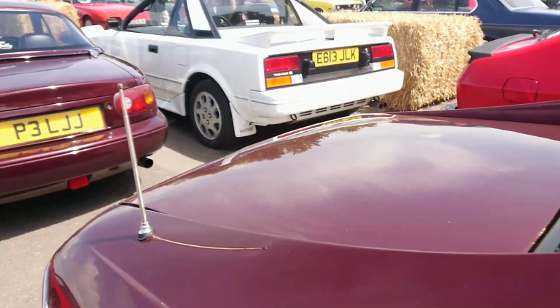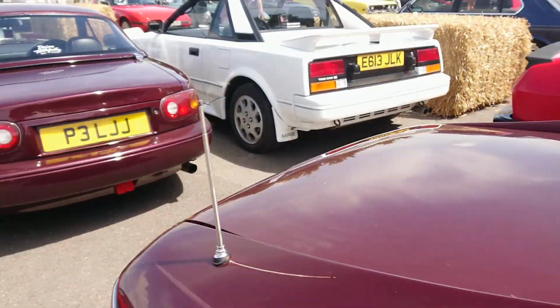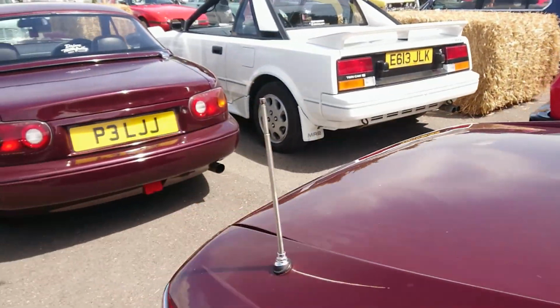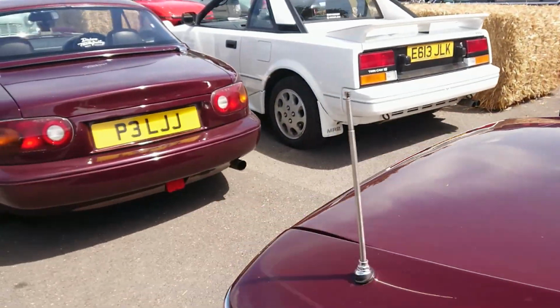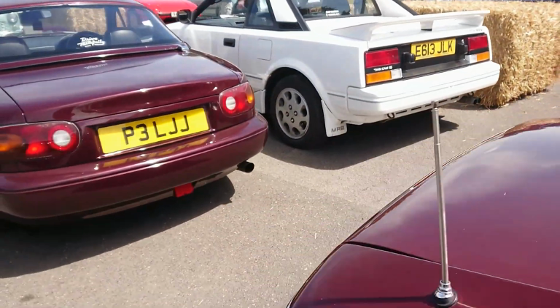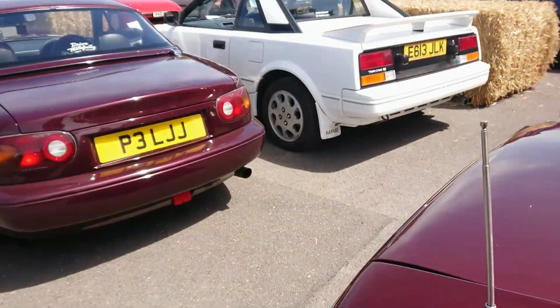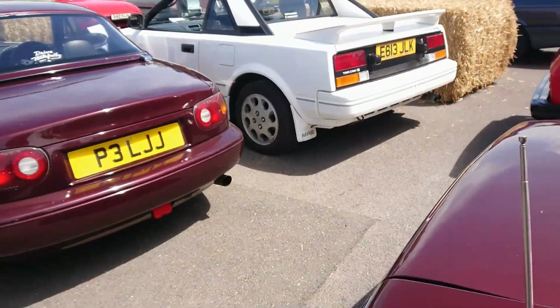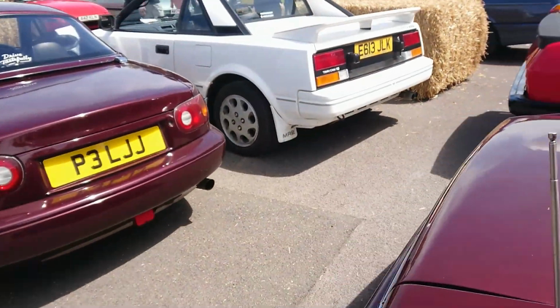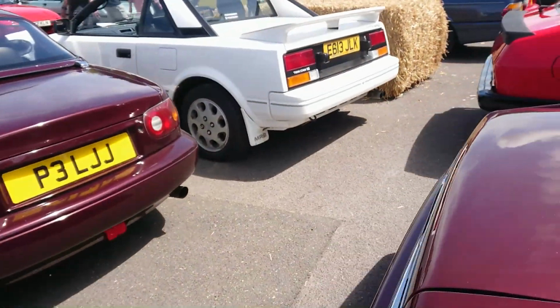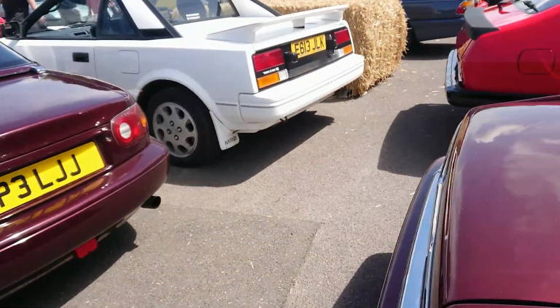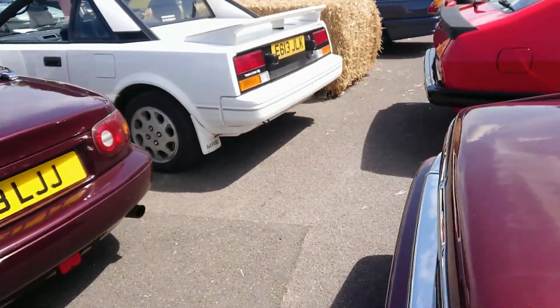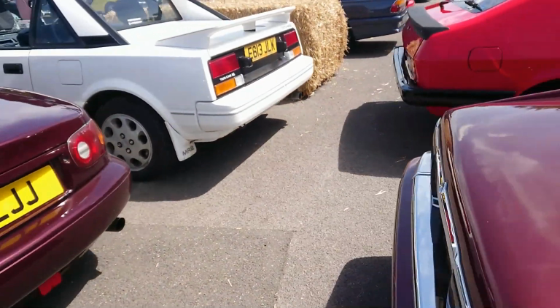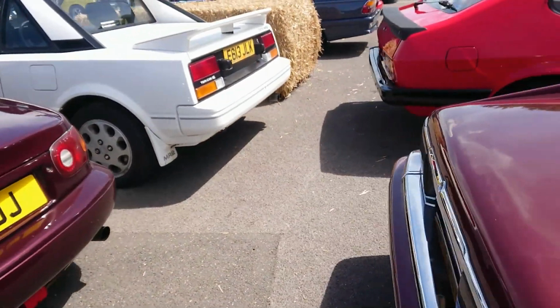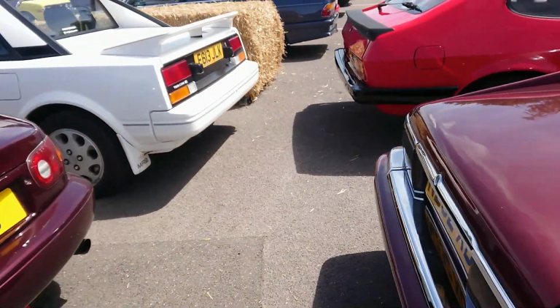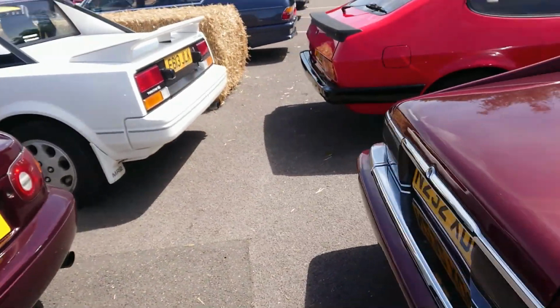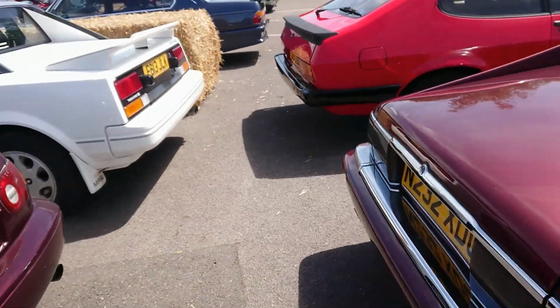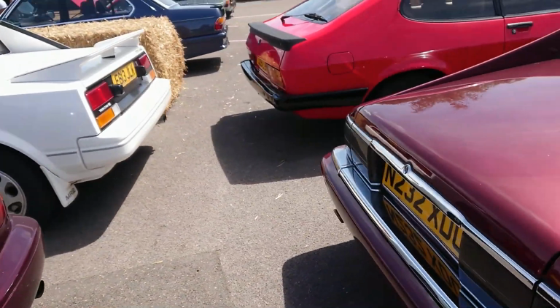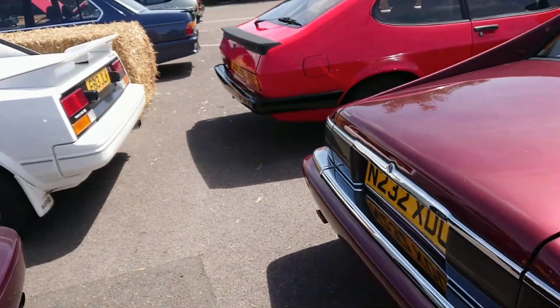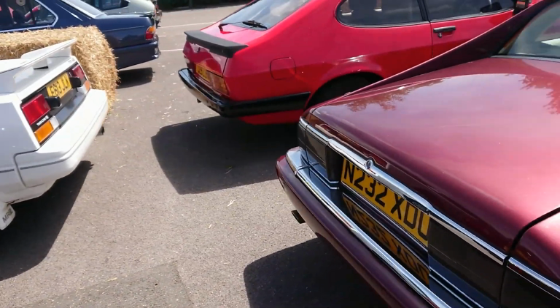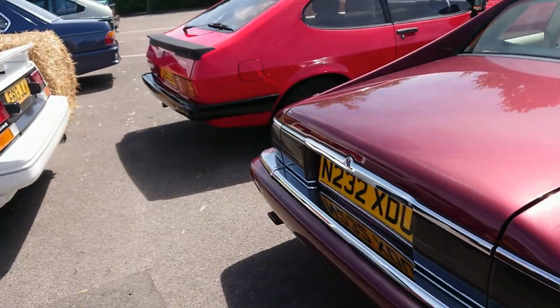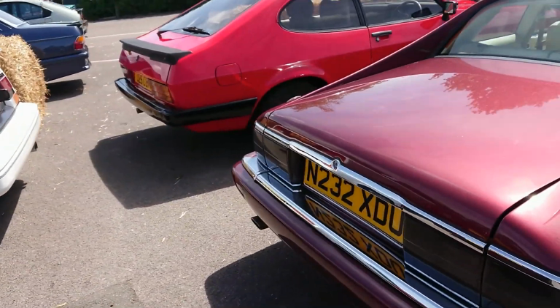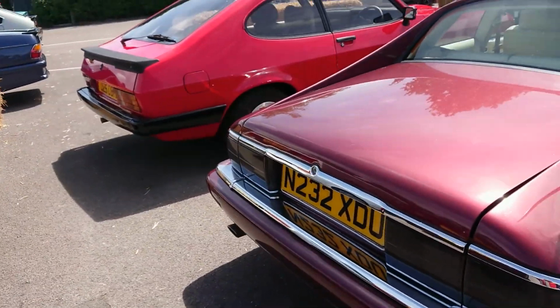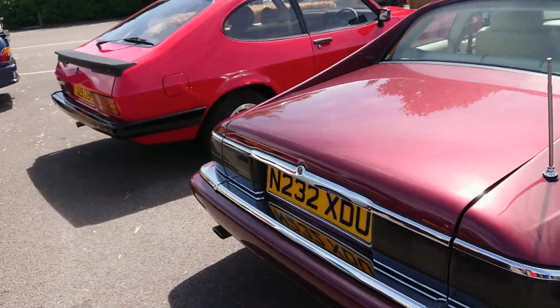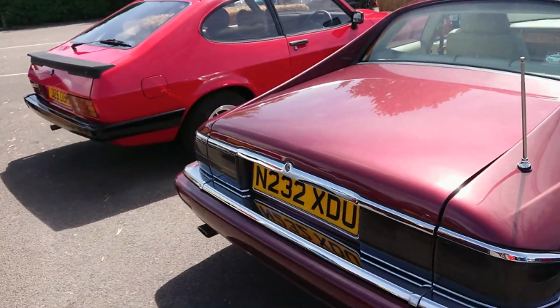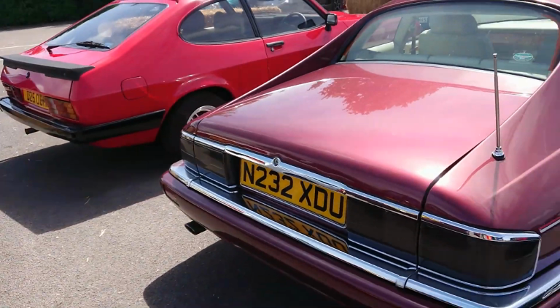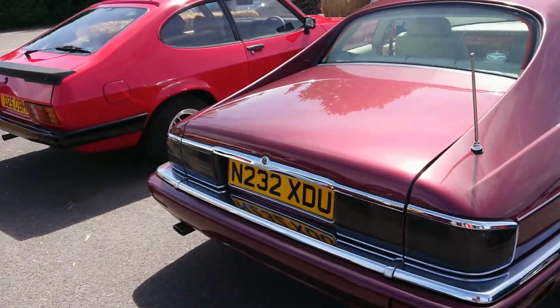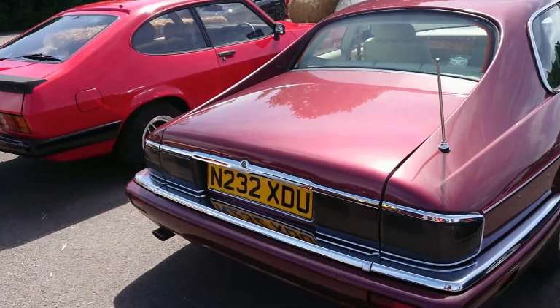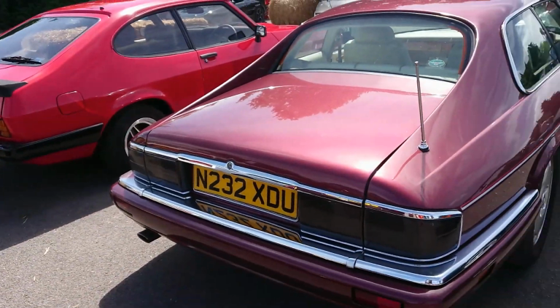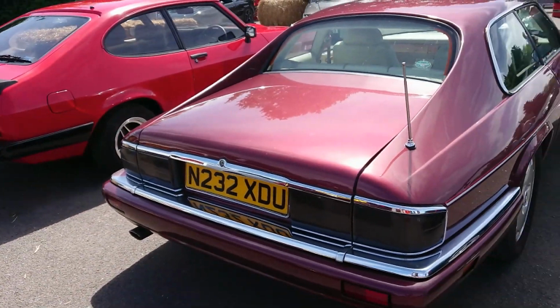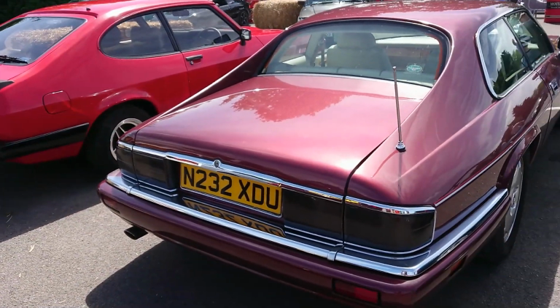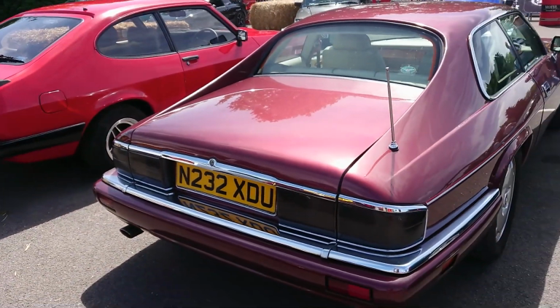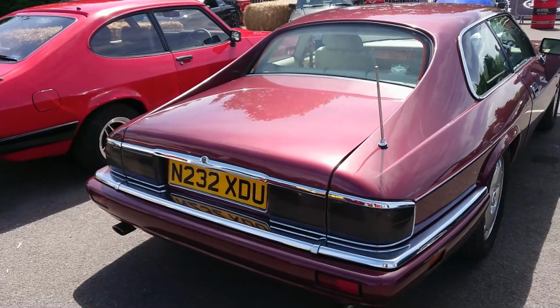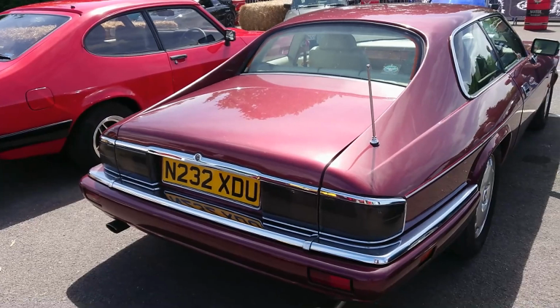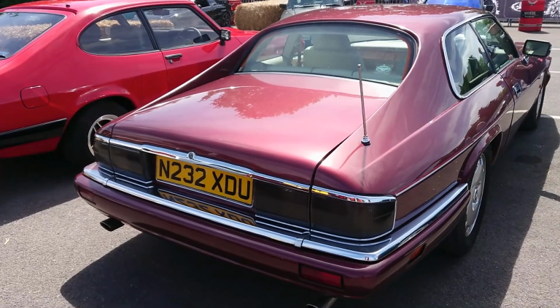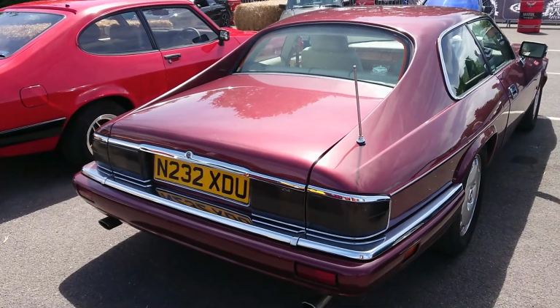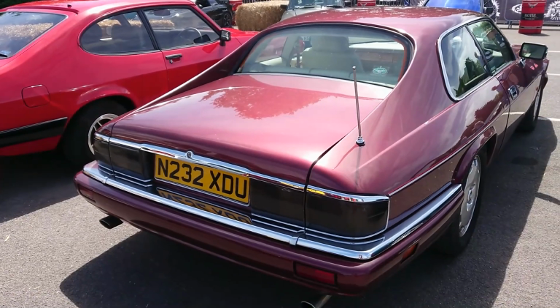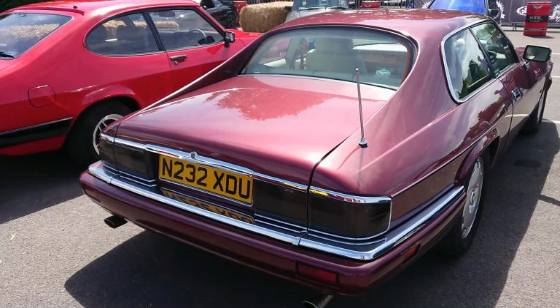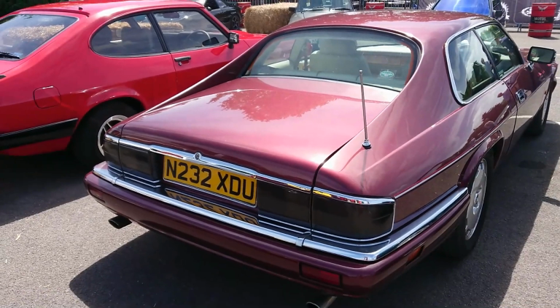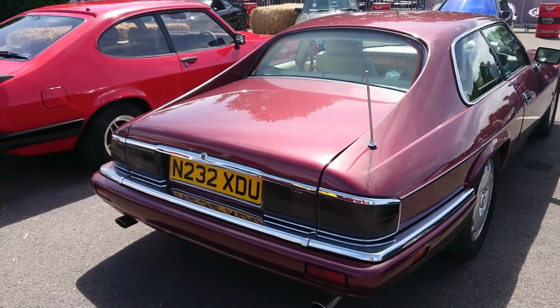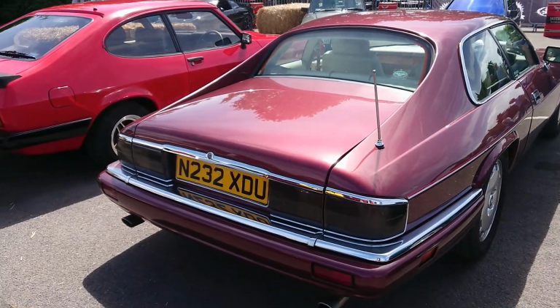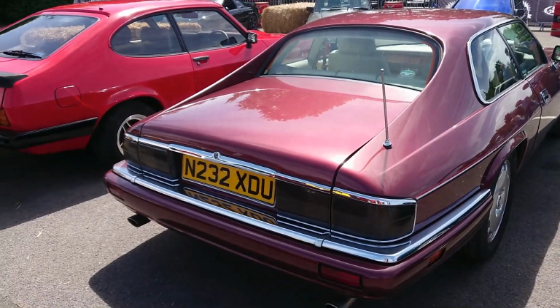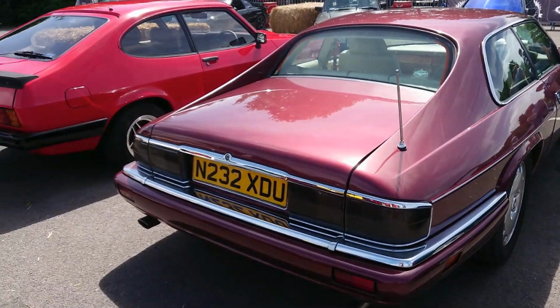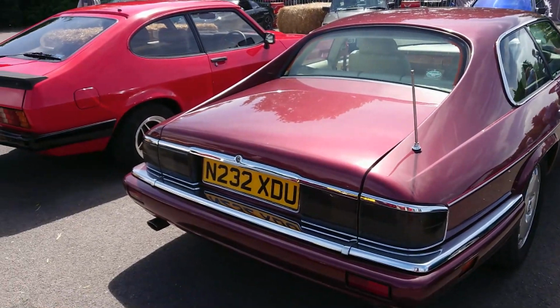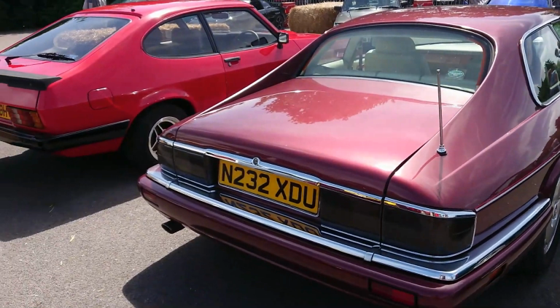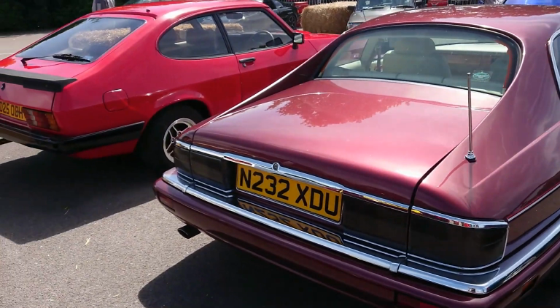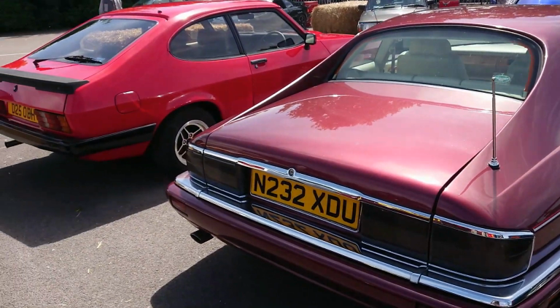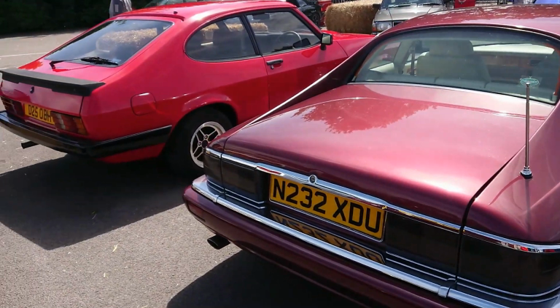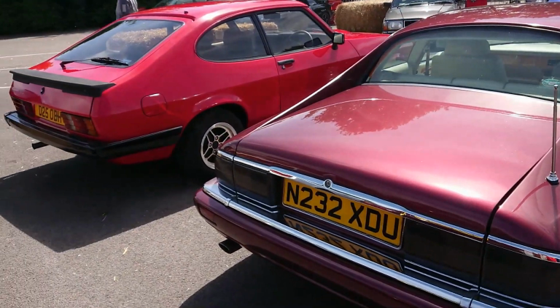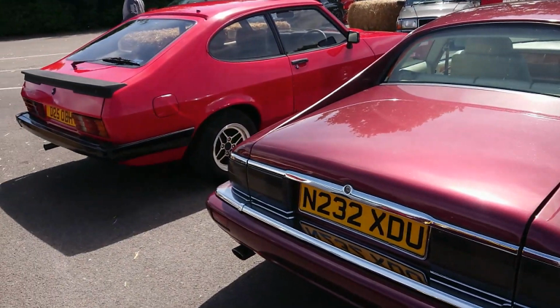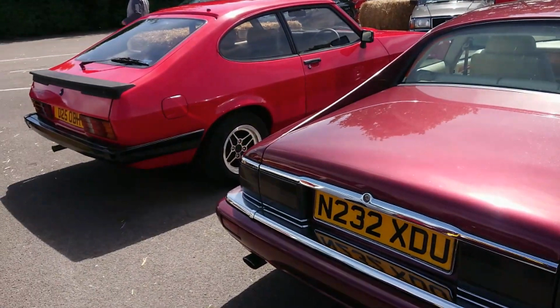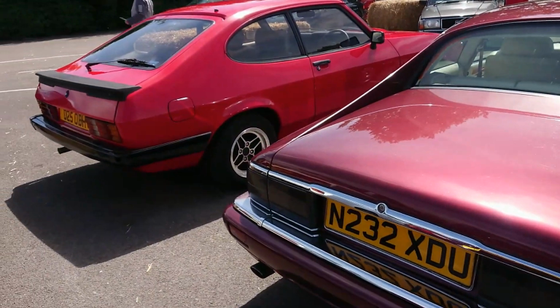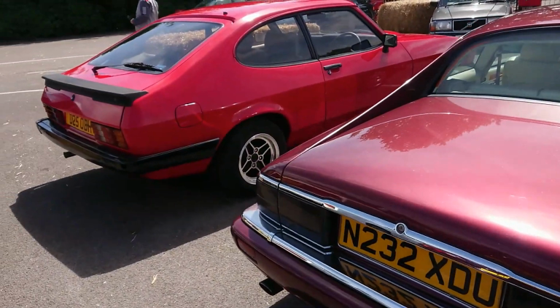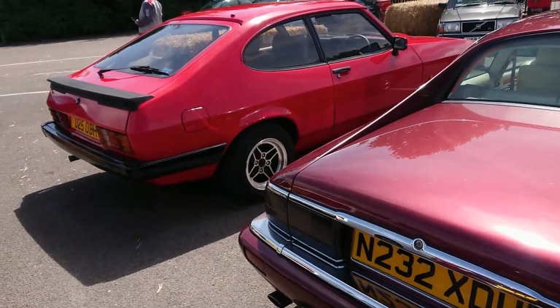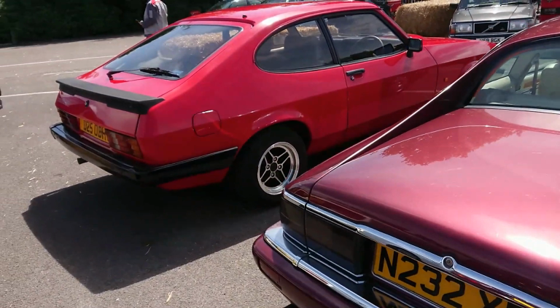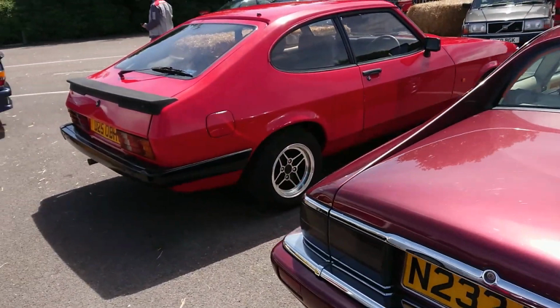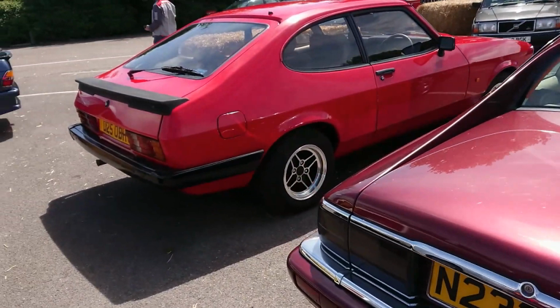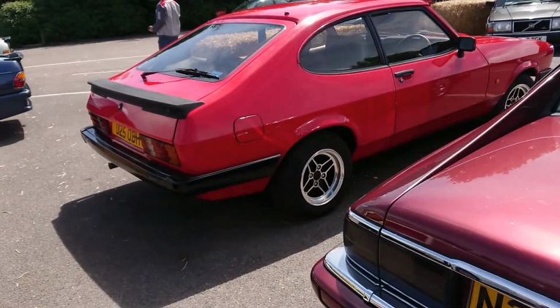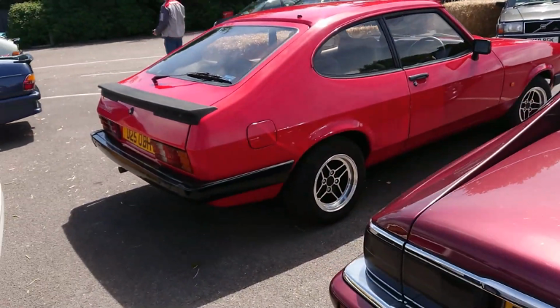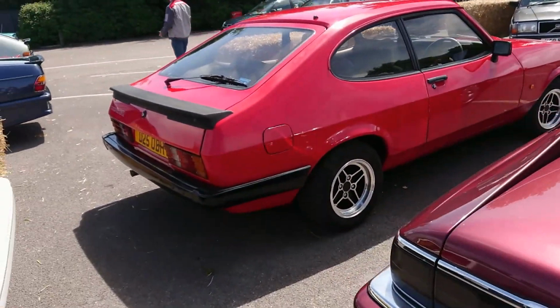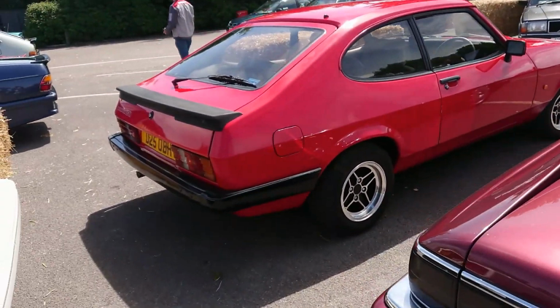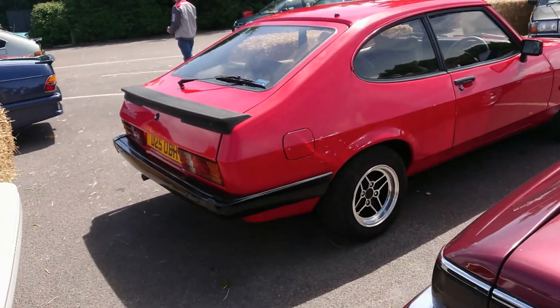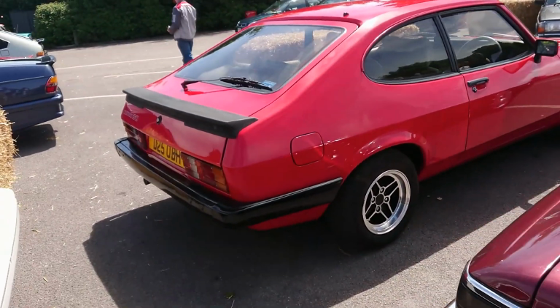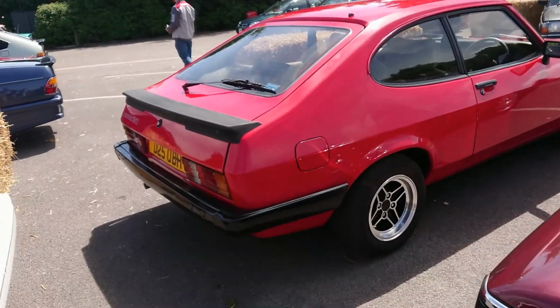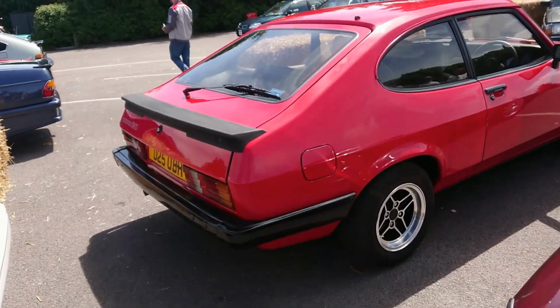This is a four-litre straight six in this. And I'm very, very, very tempted, although I don't think I can afford it.